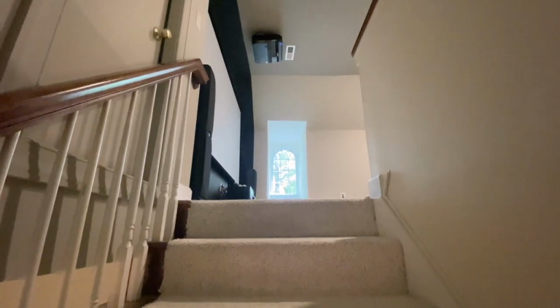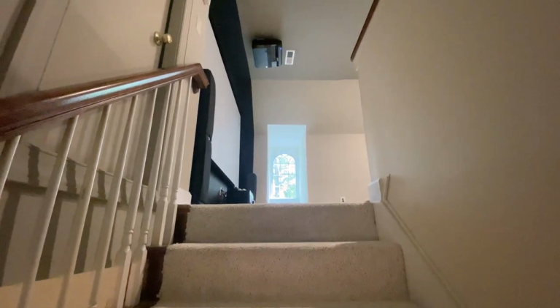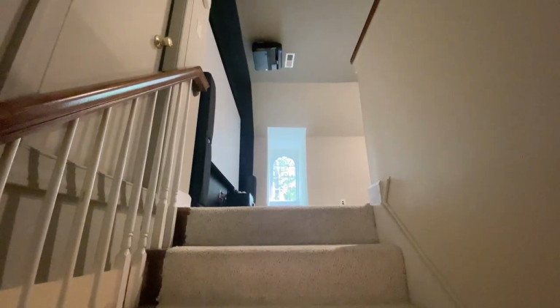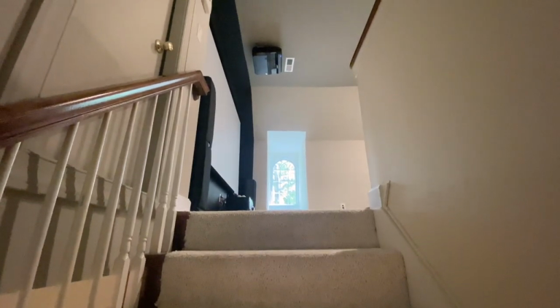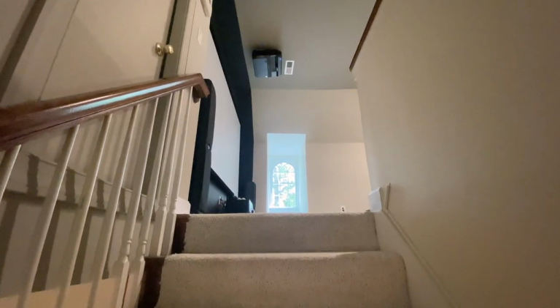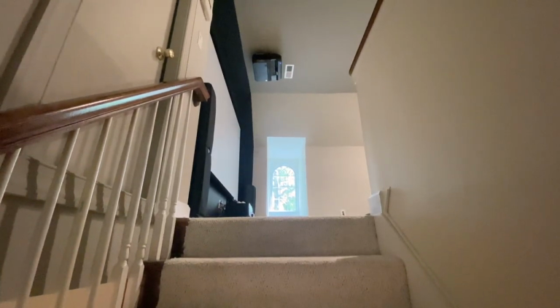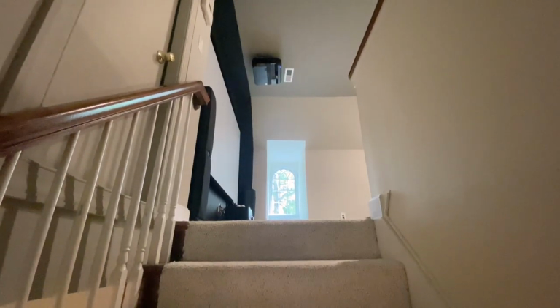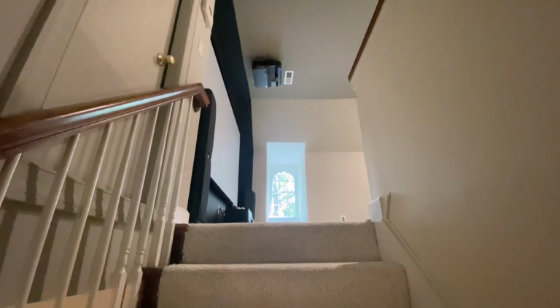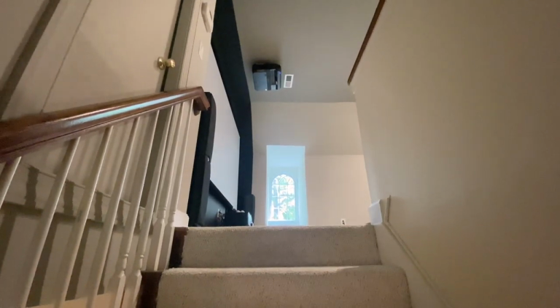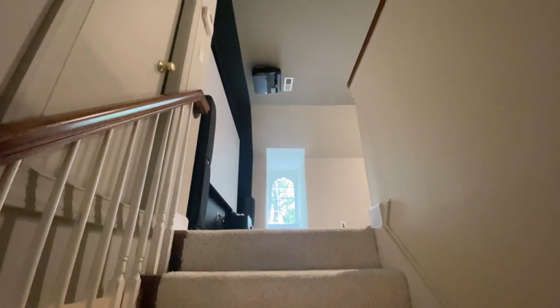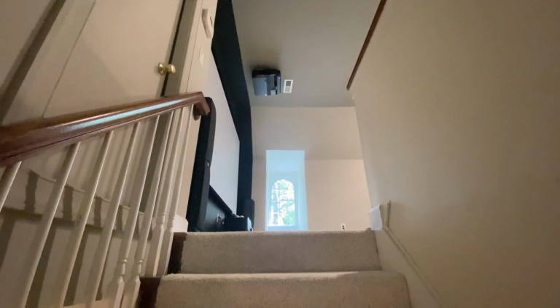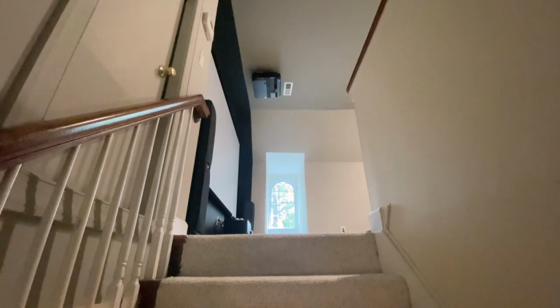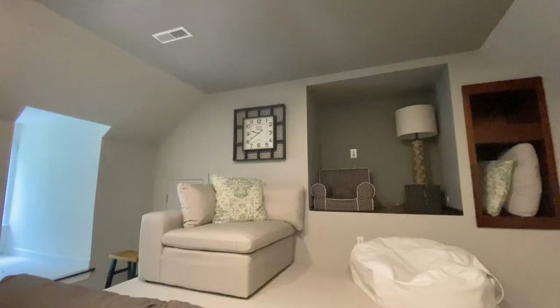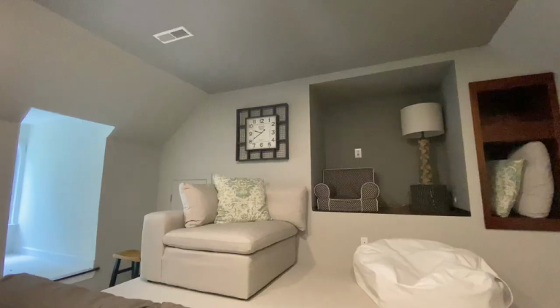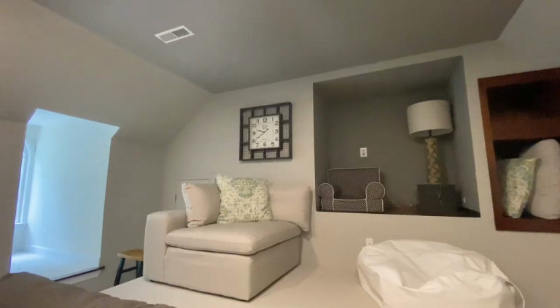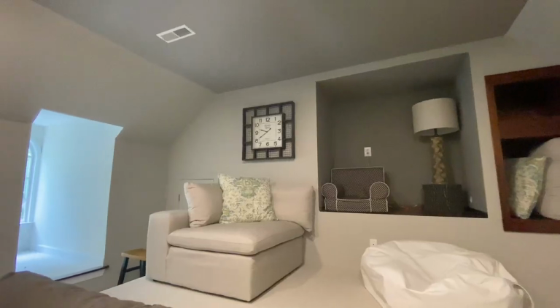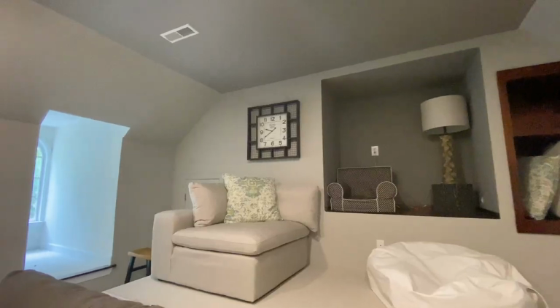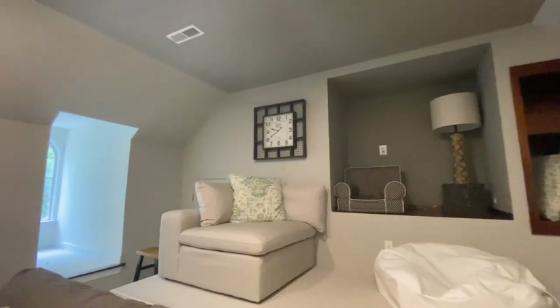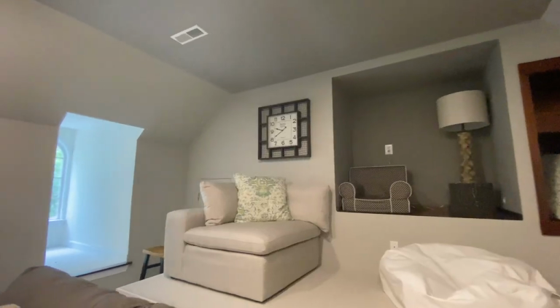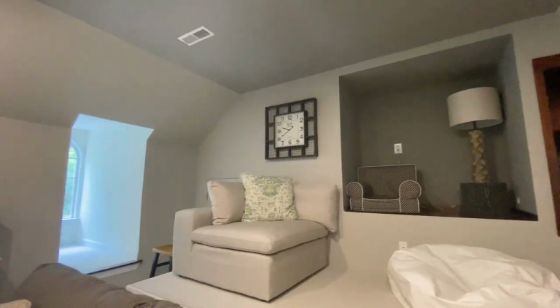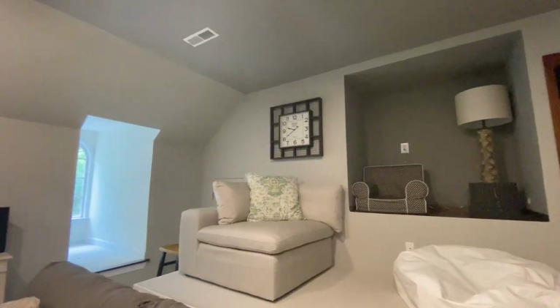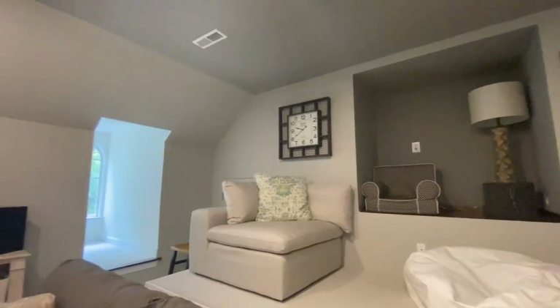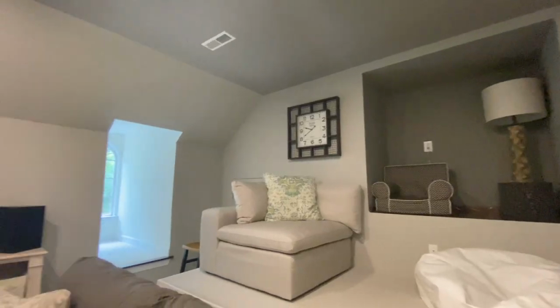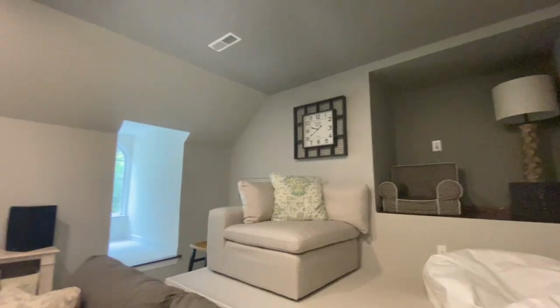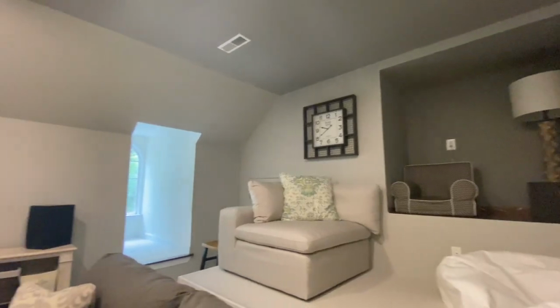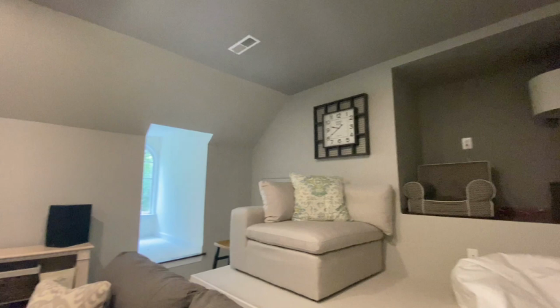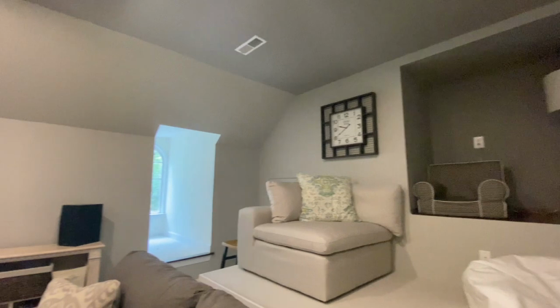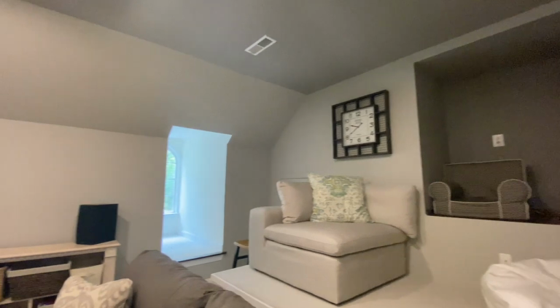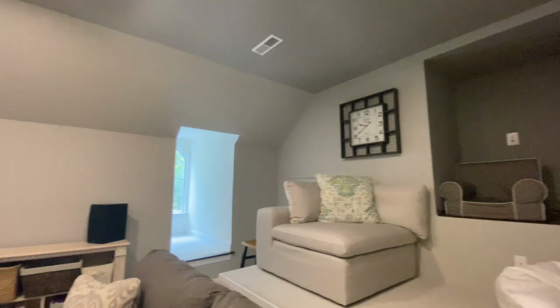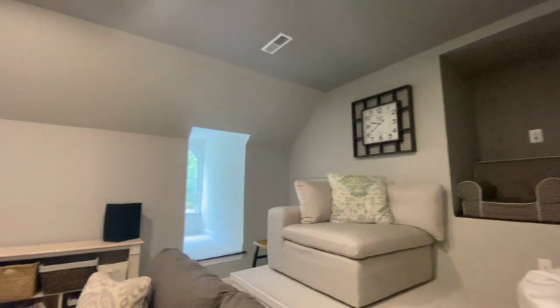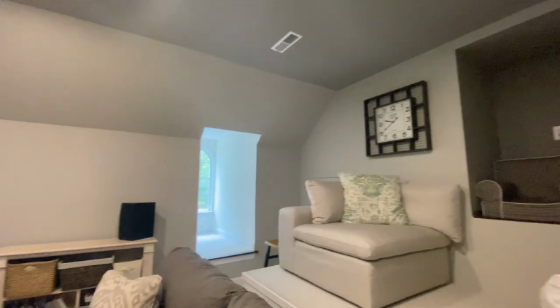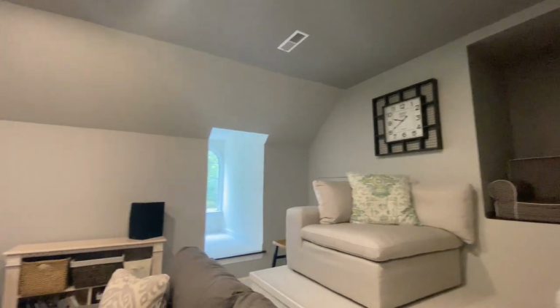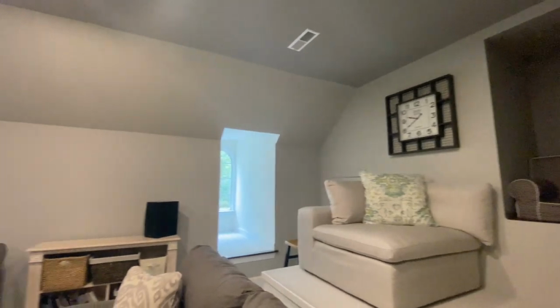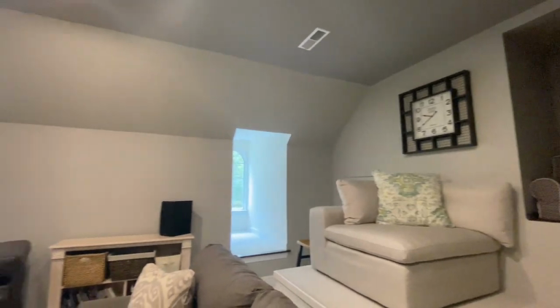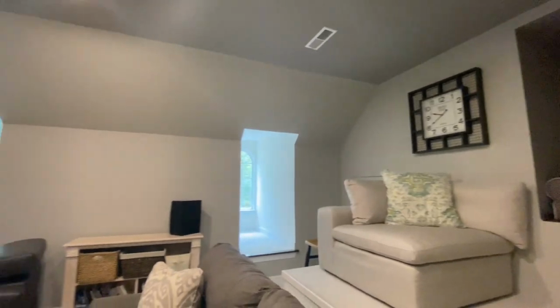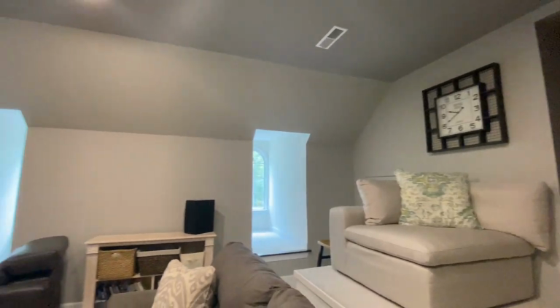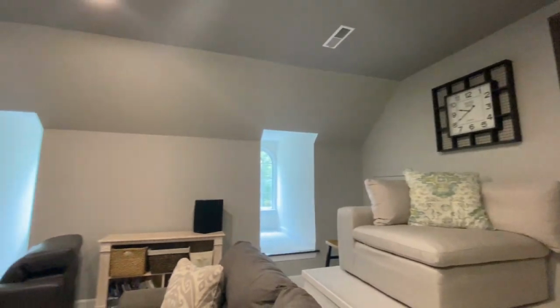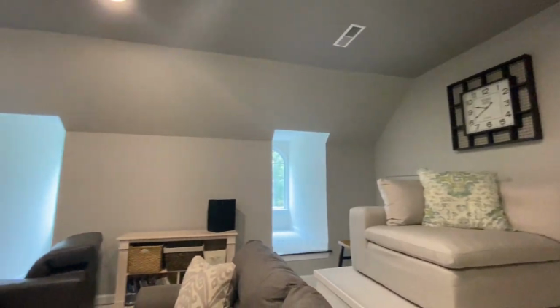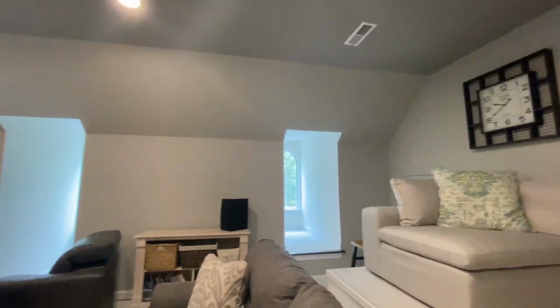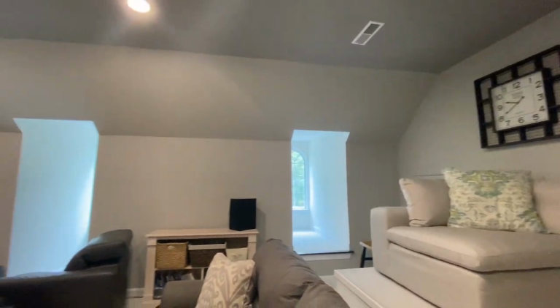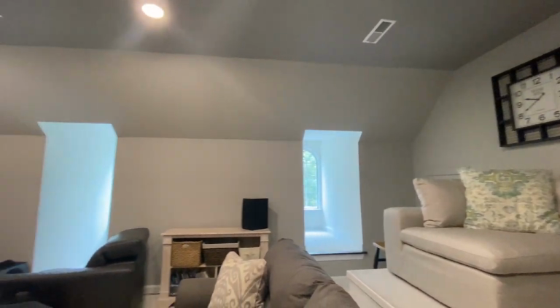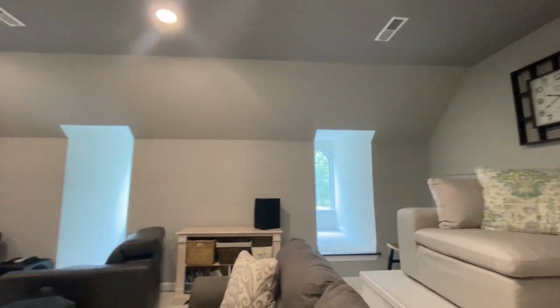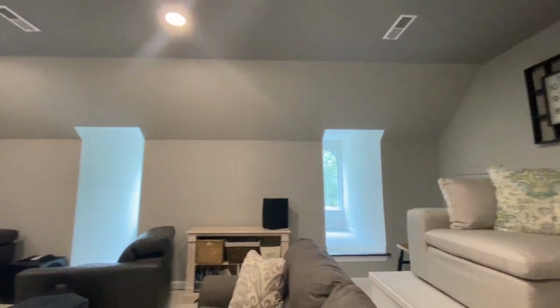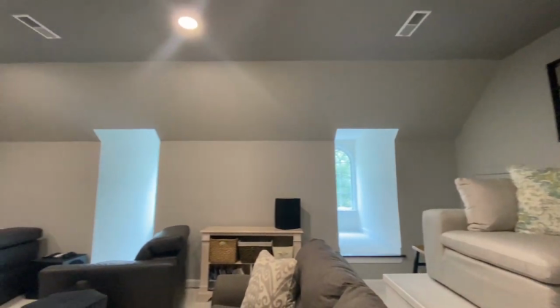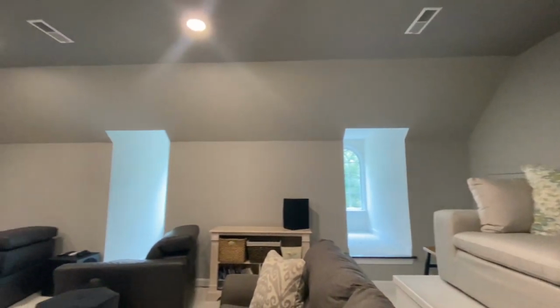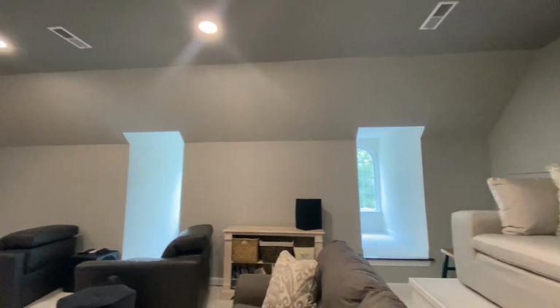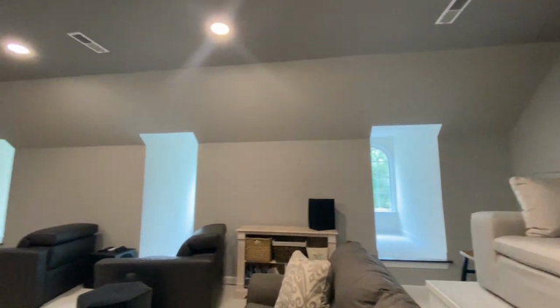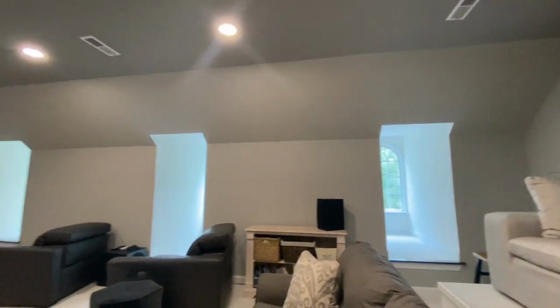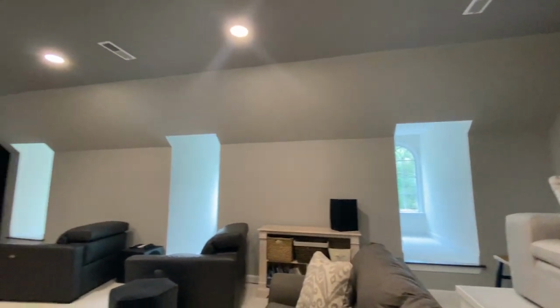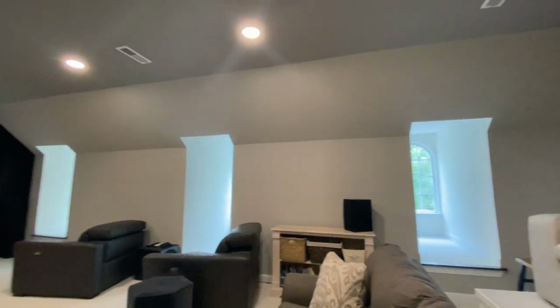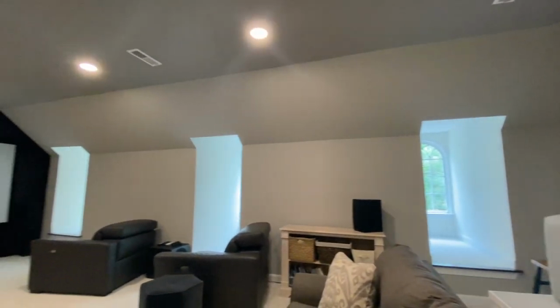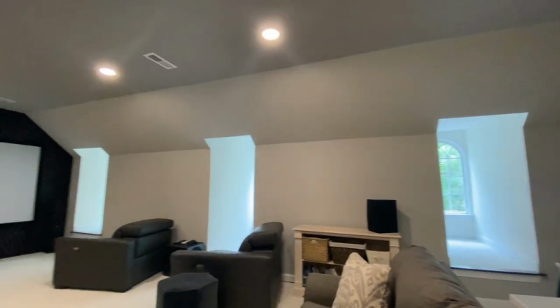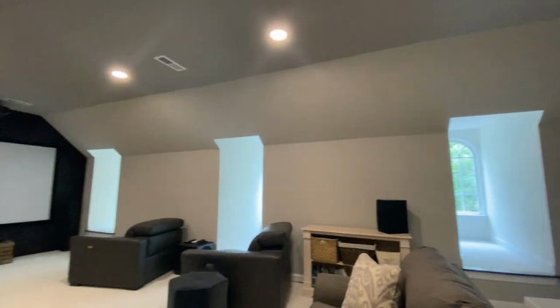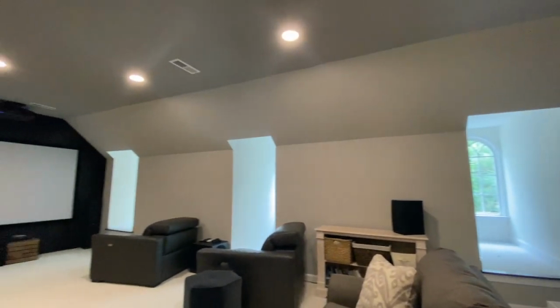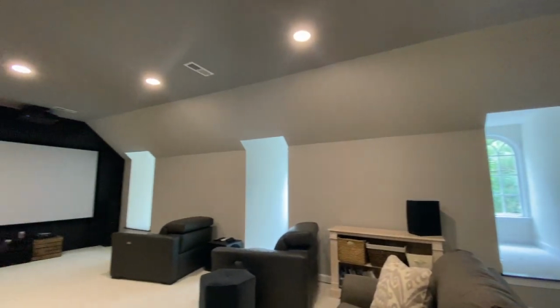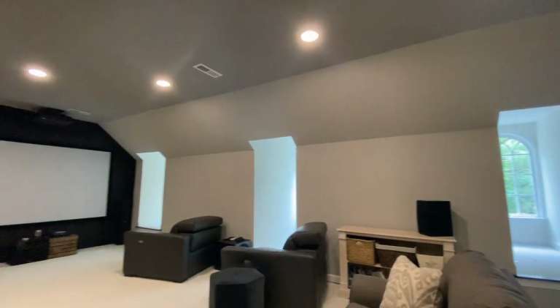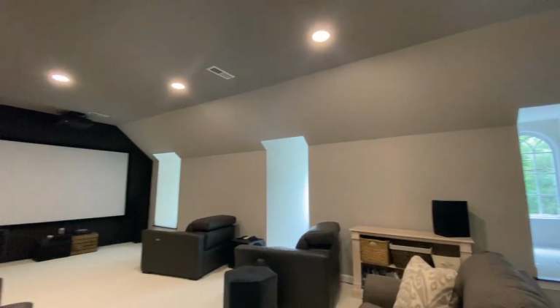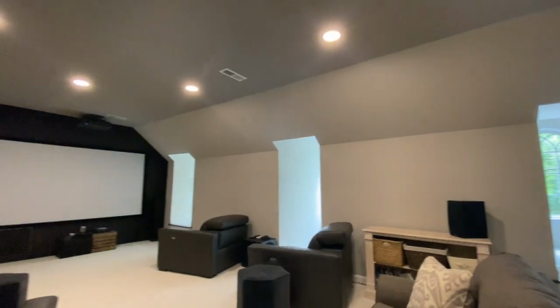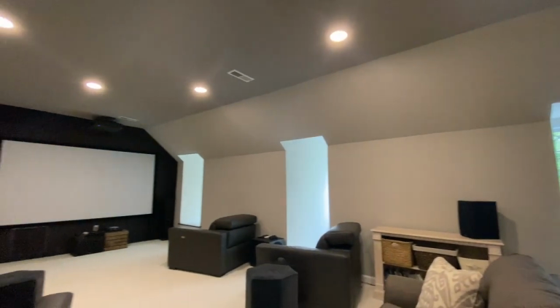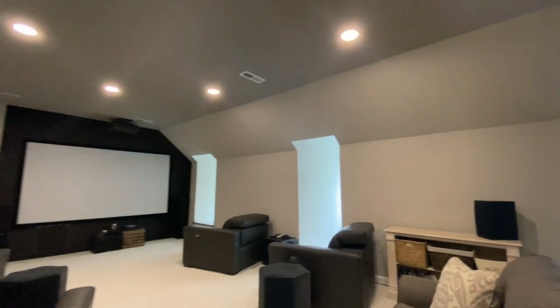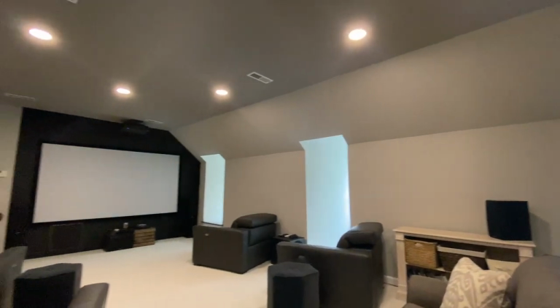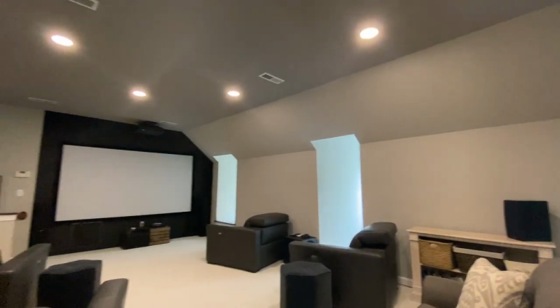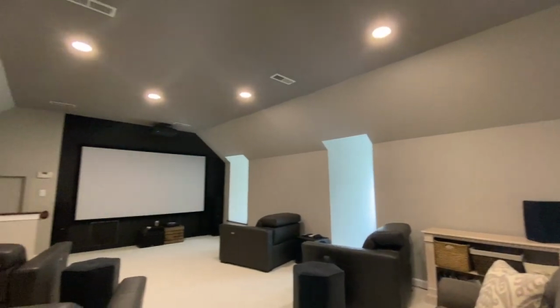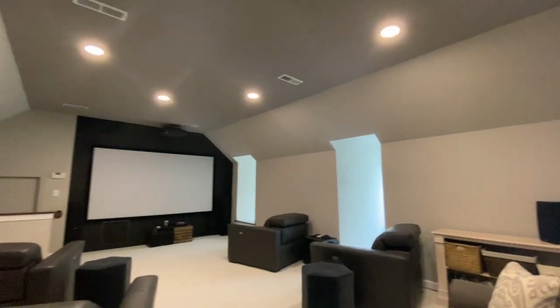Additionally, there is a third floor walk-up to an incredible theater room with built-in stage flooring for theater-style seating.